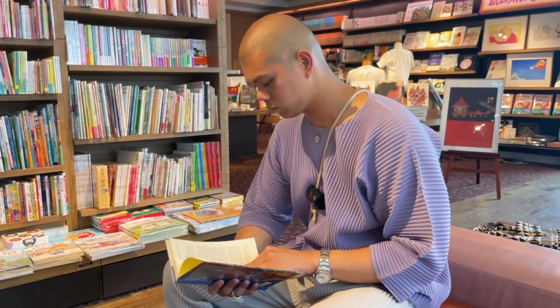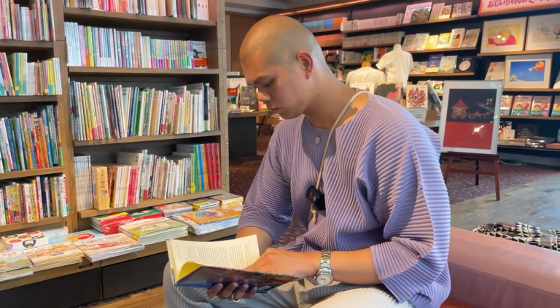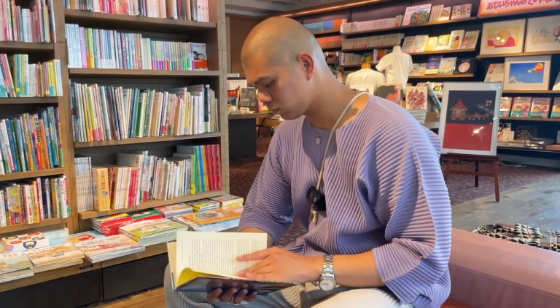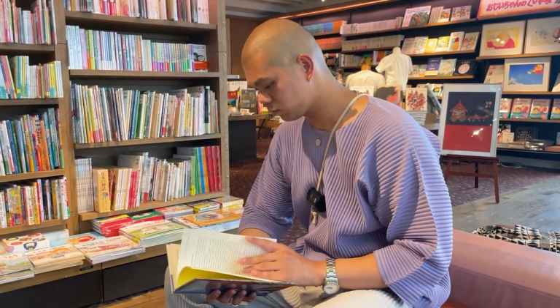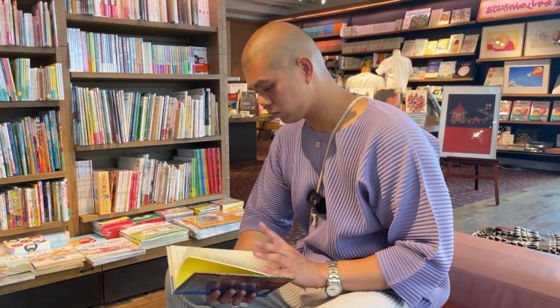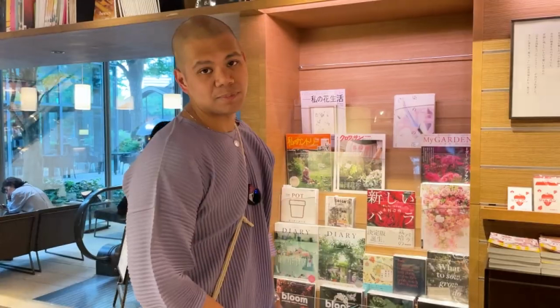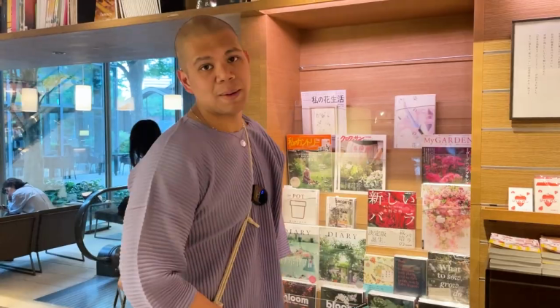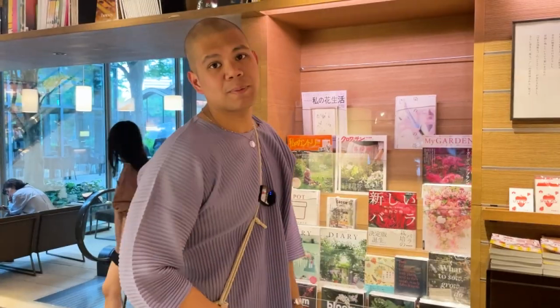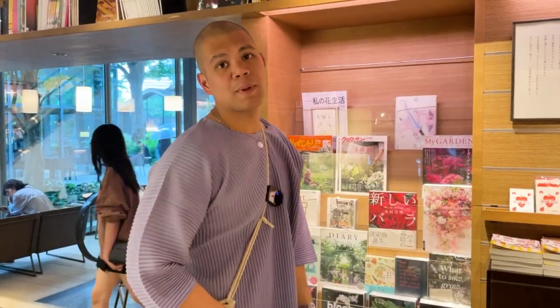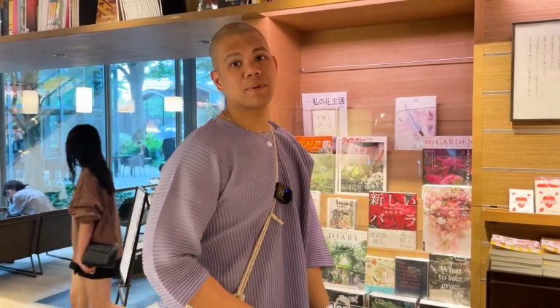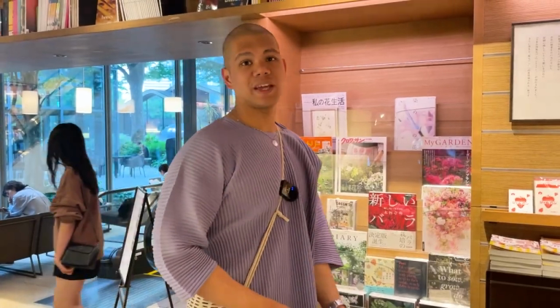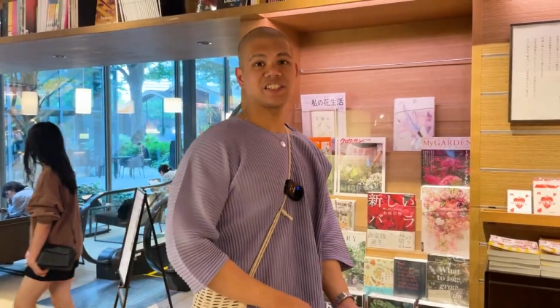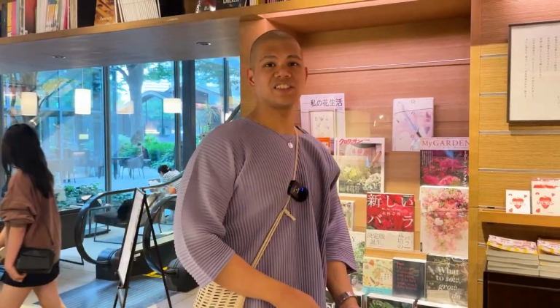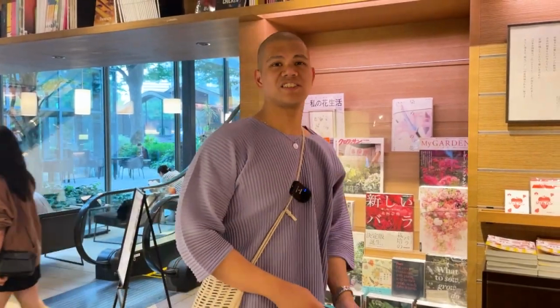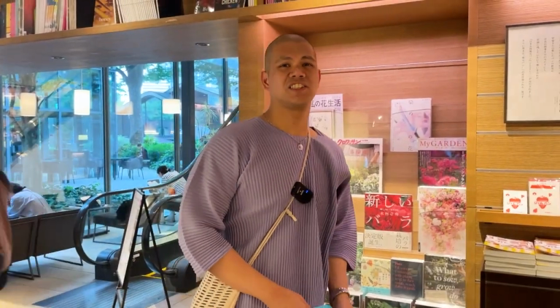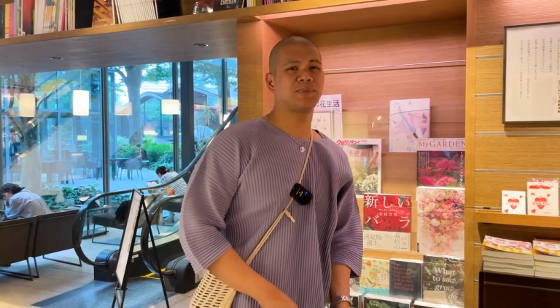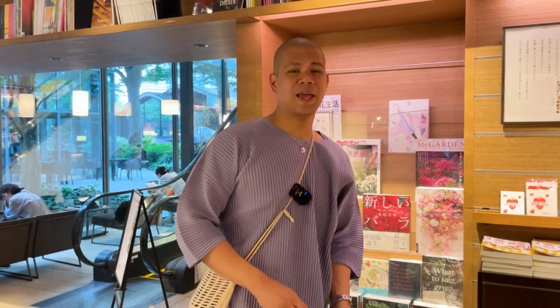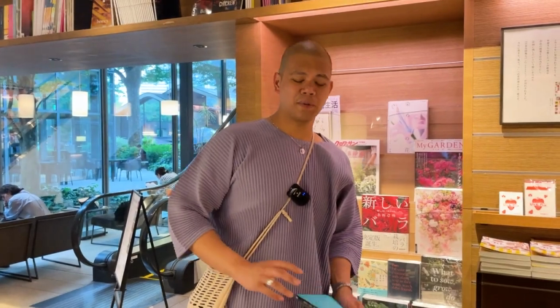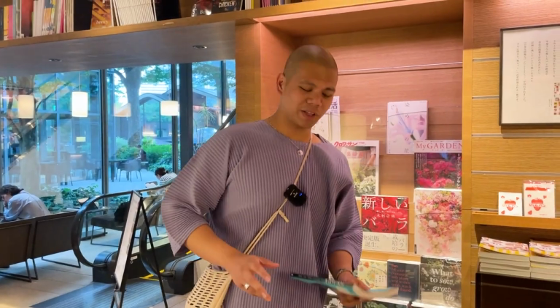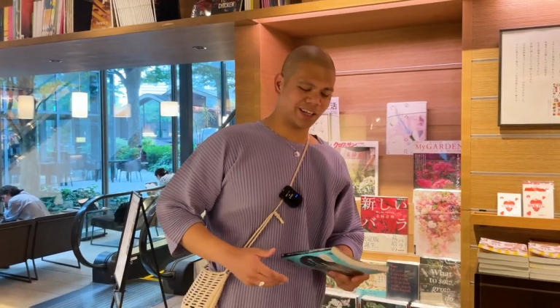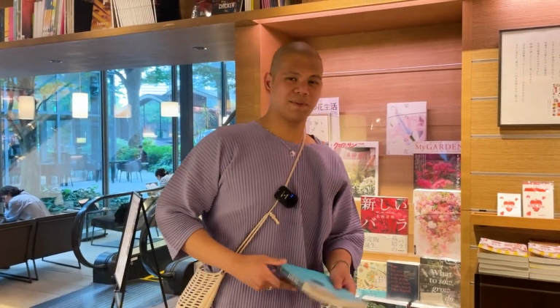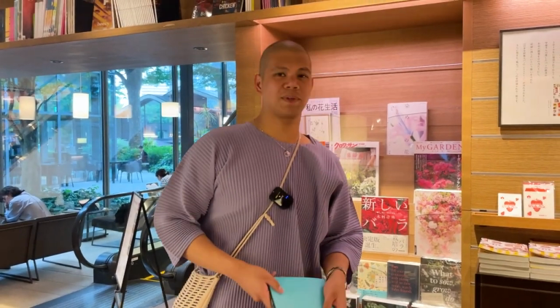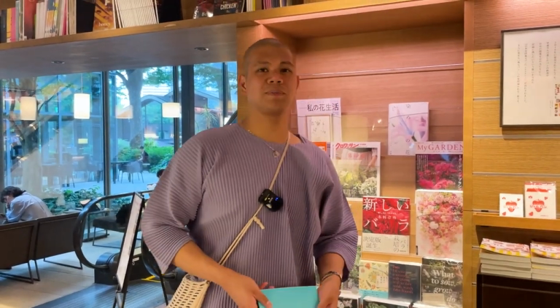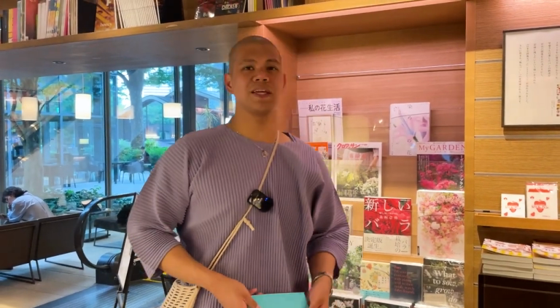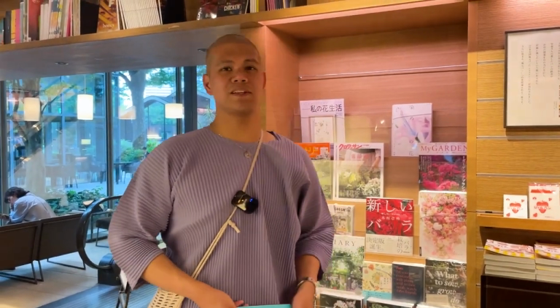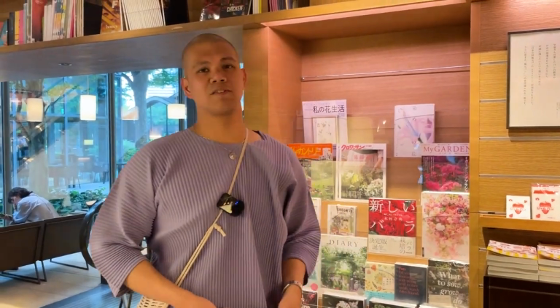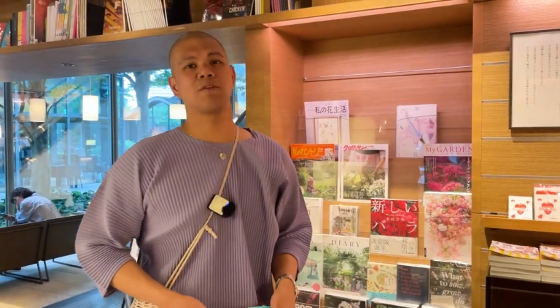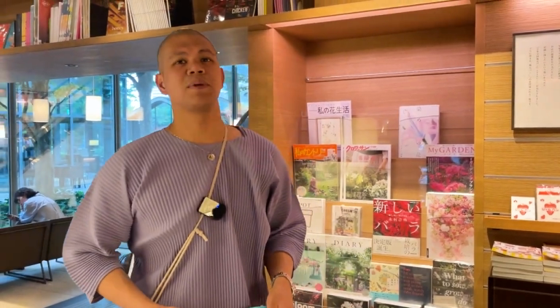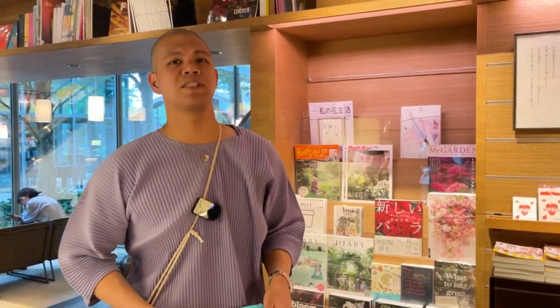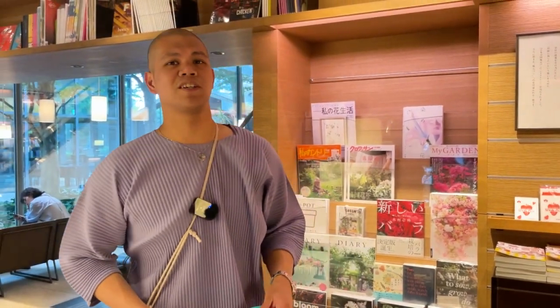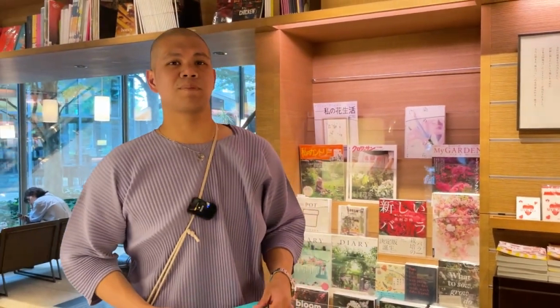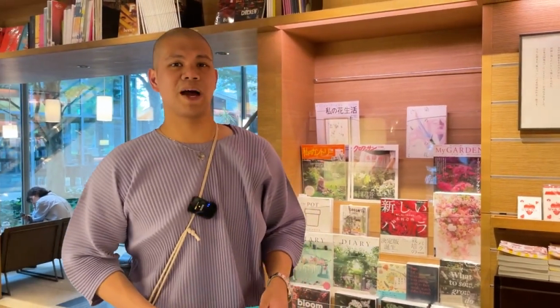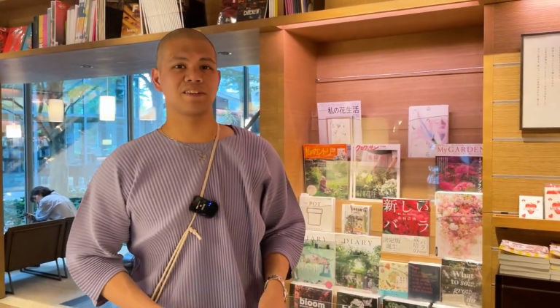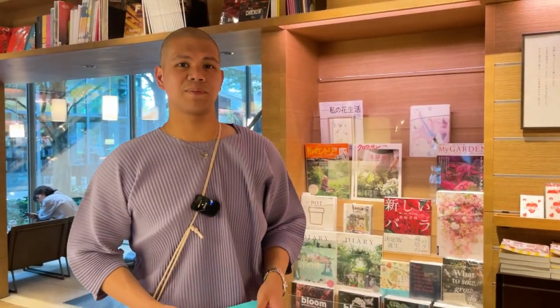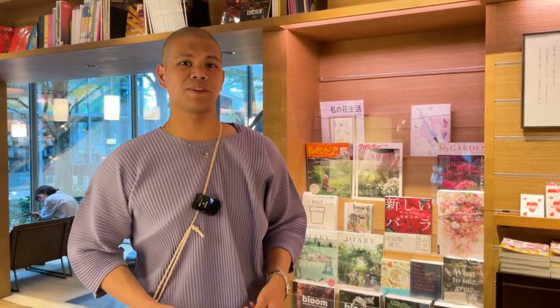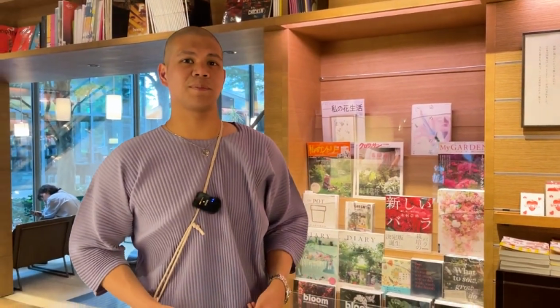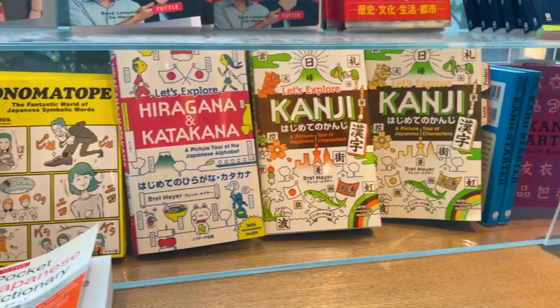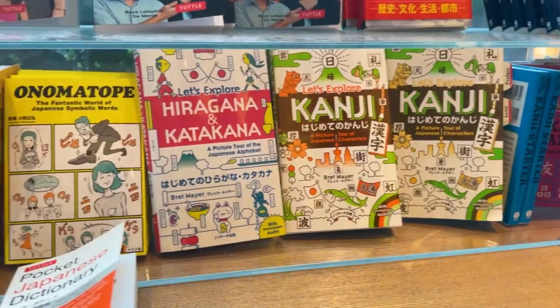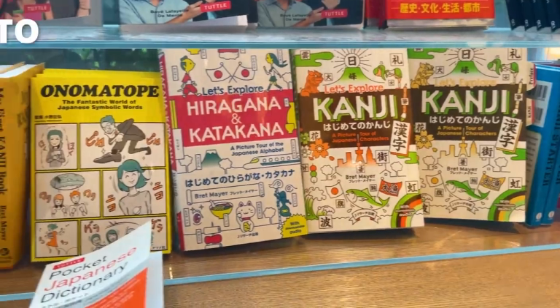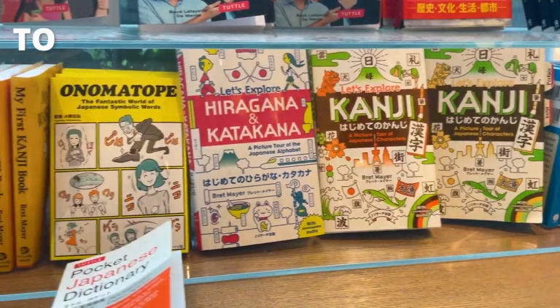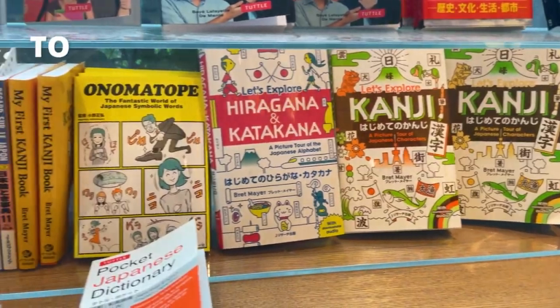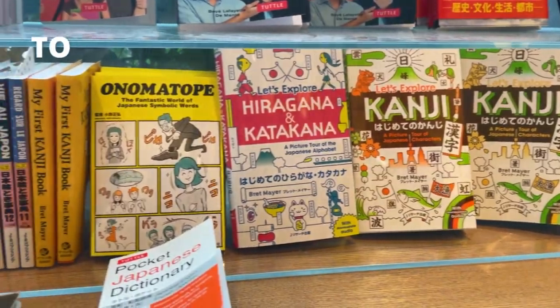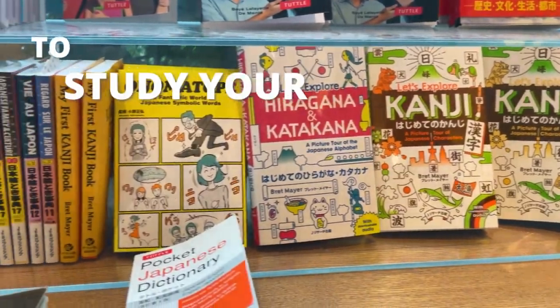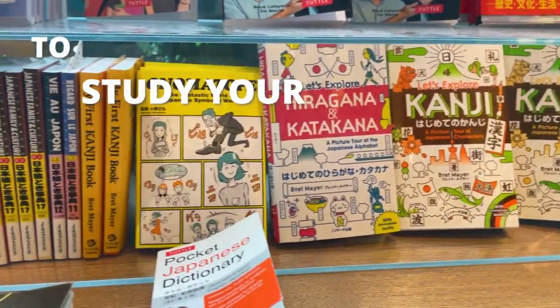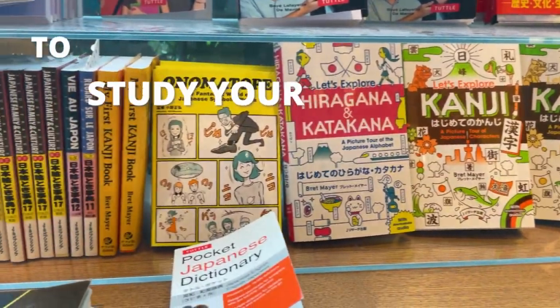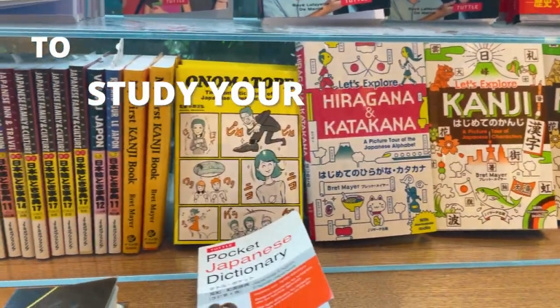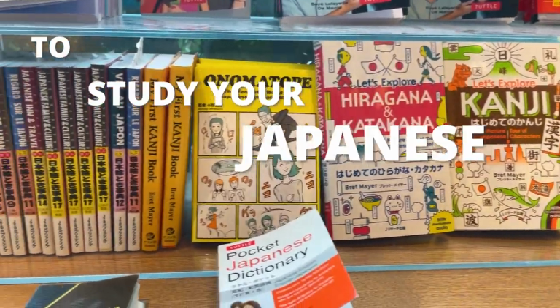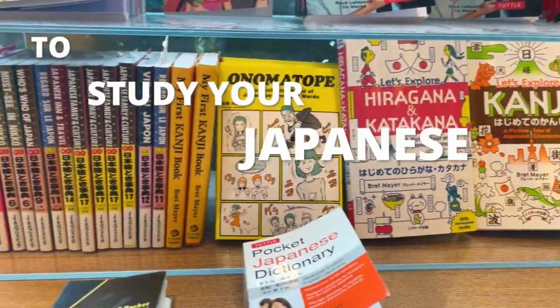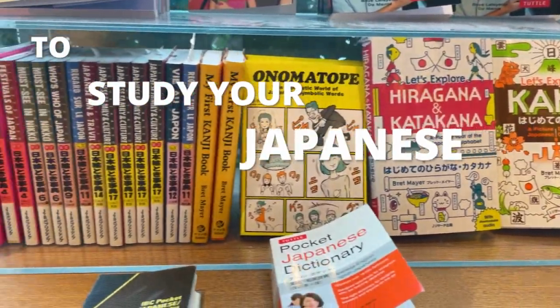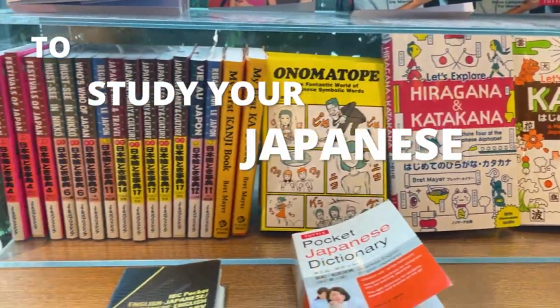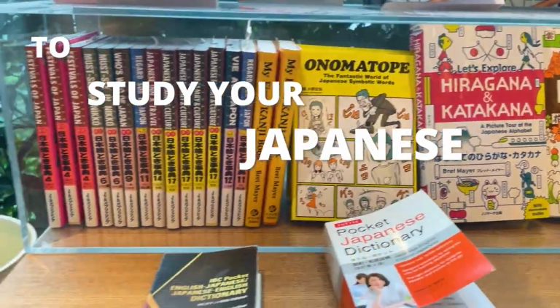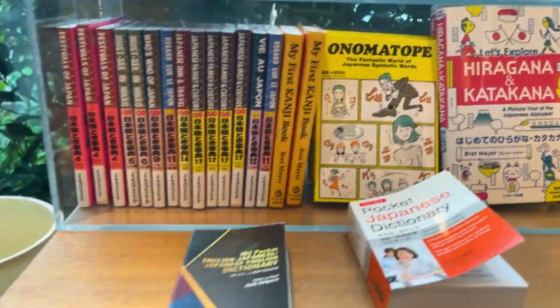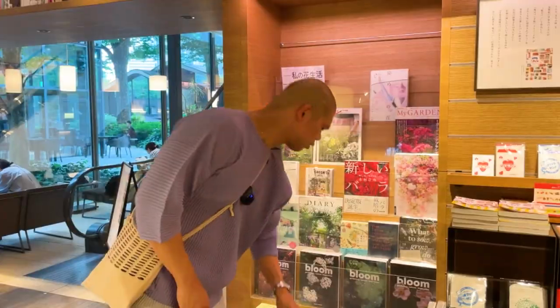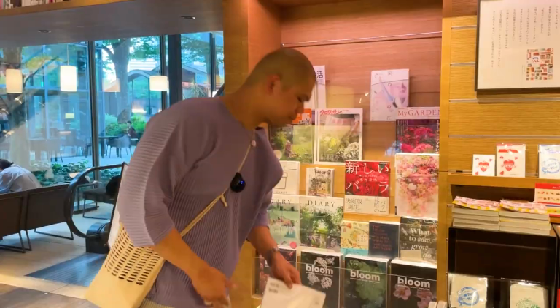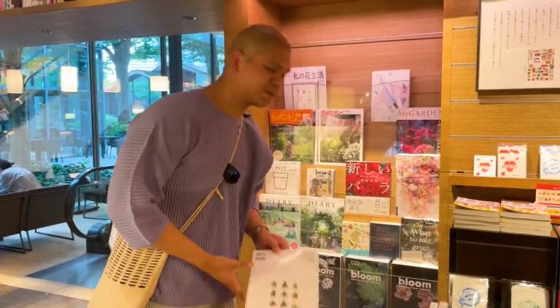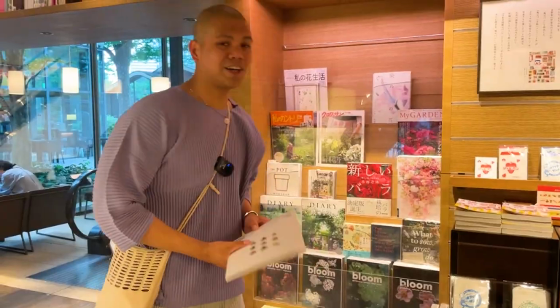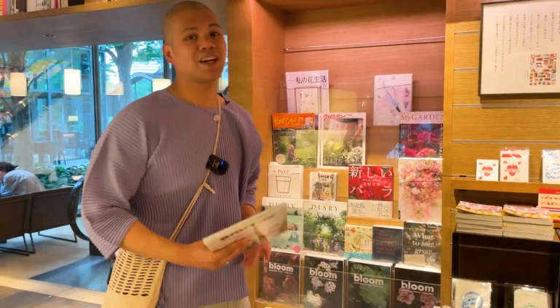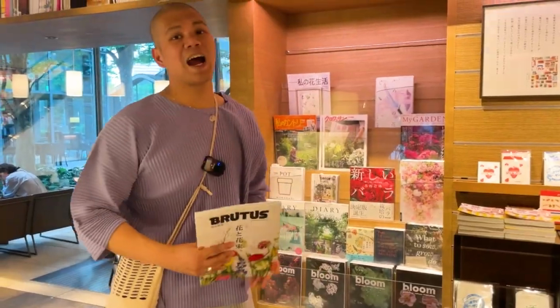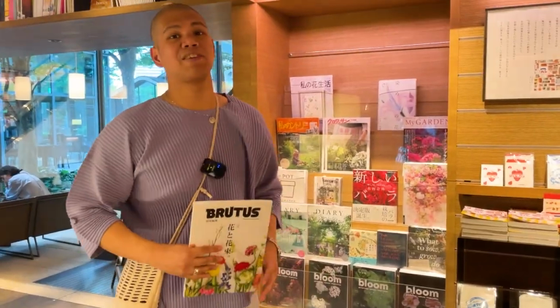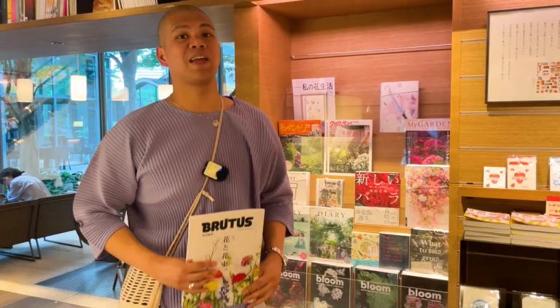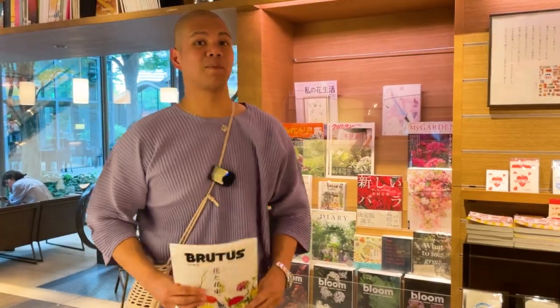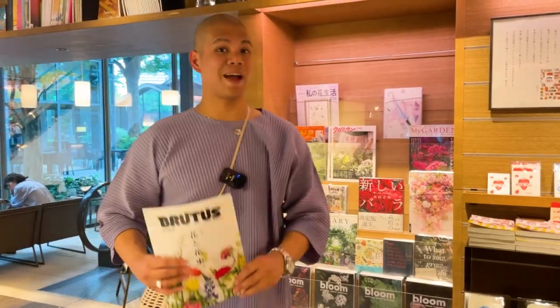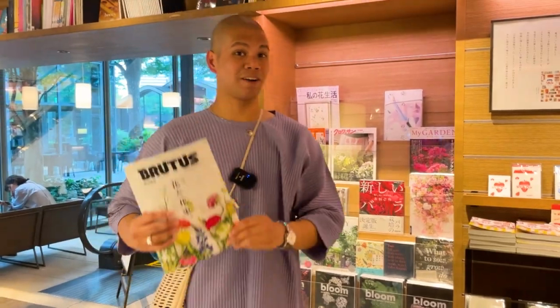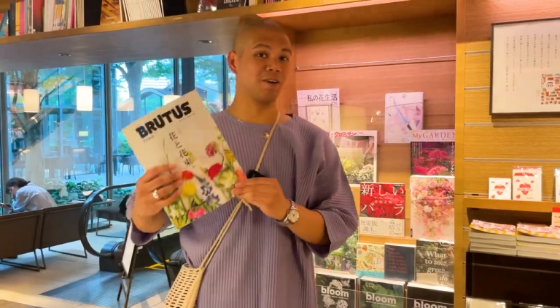Japan really can't be beat, so be sure to buy something to bring home to study your Japanese or to put on your coffee table back home.